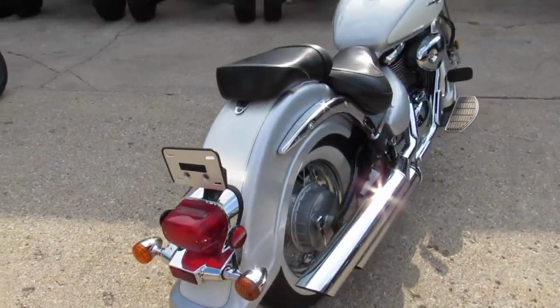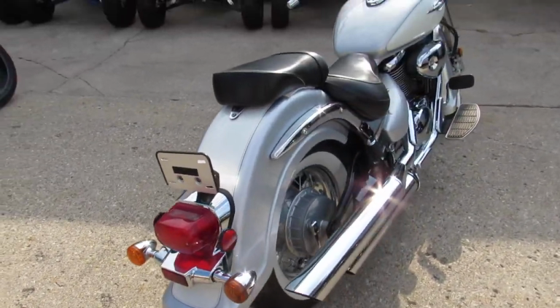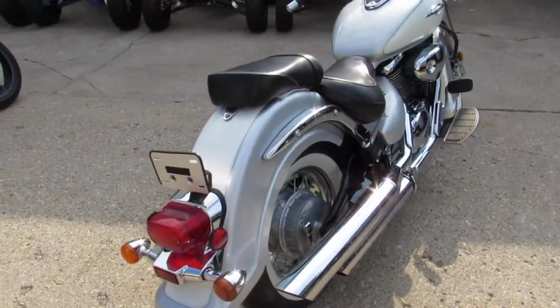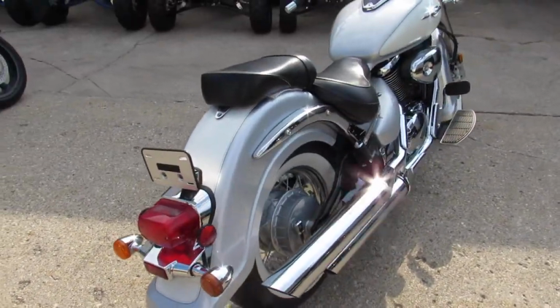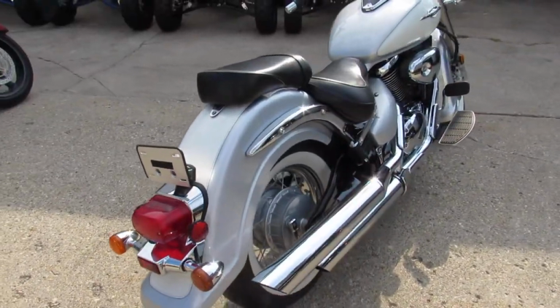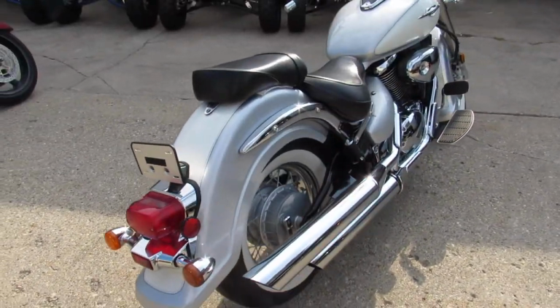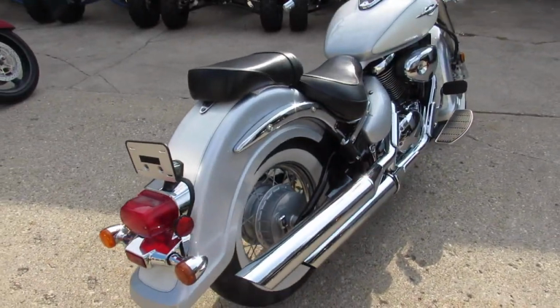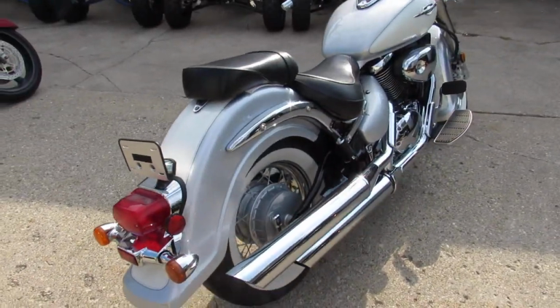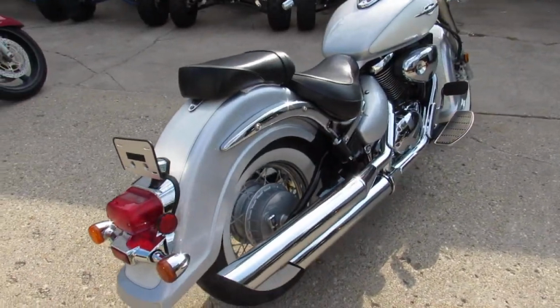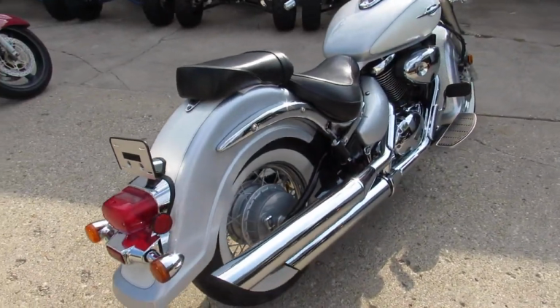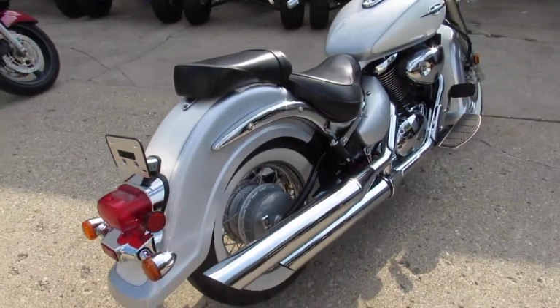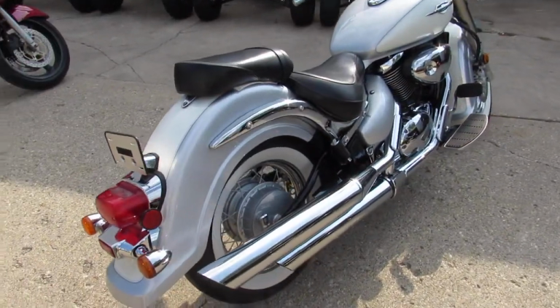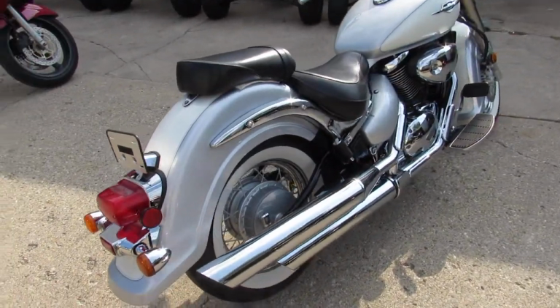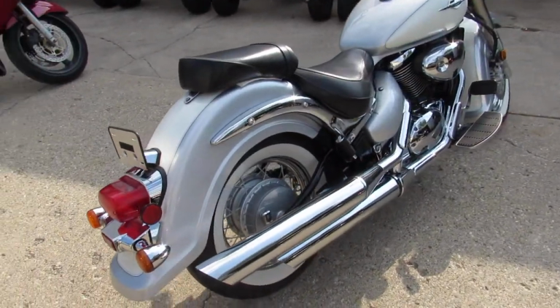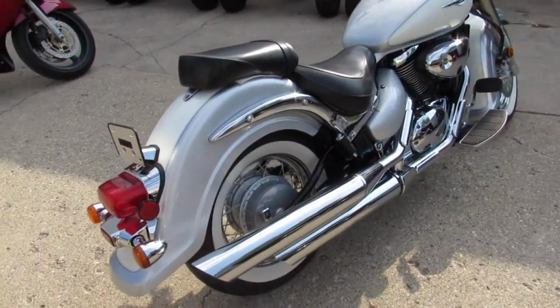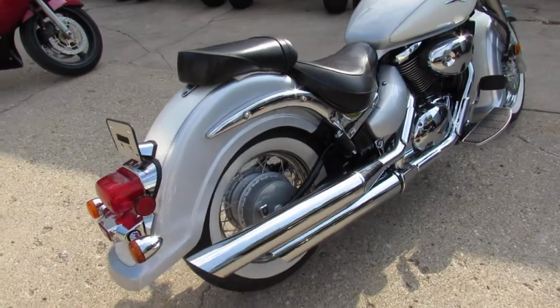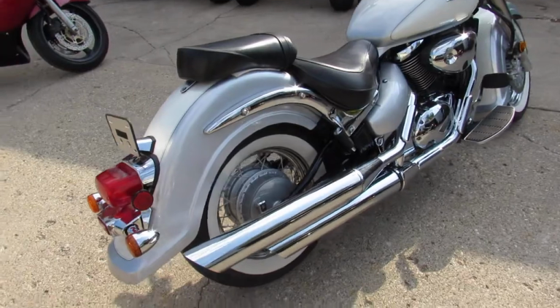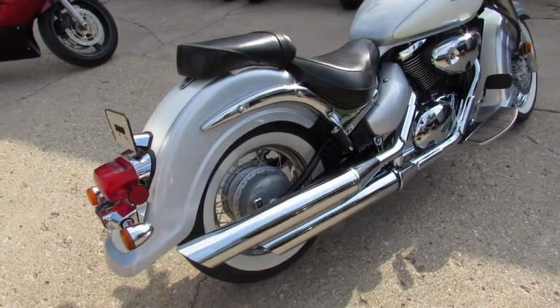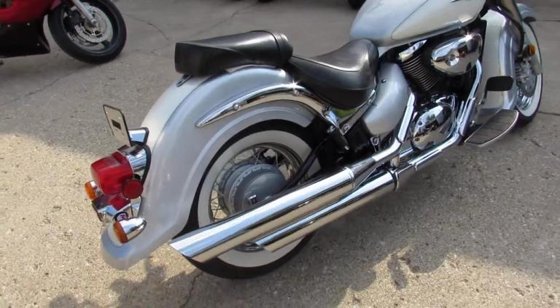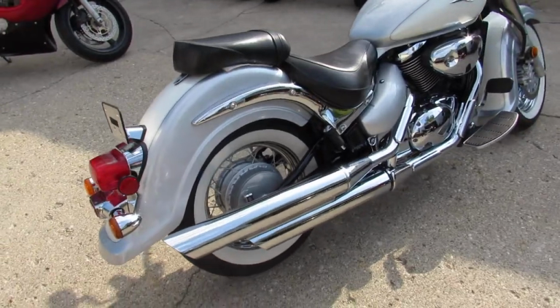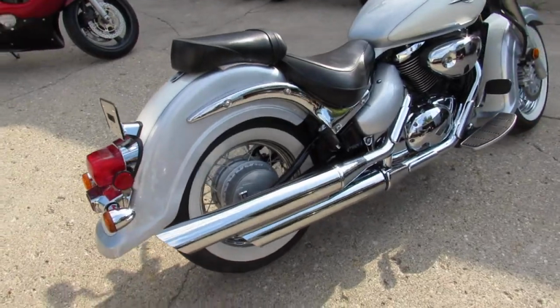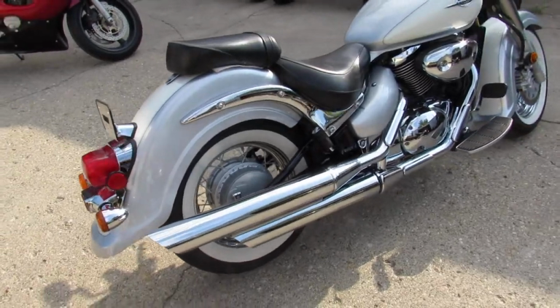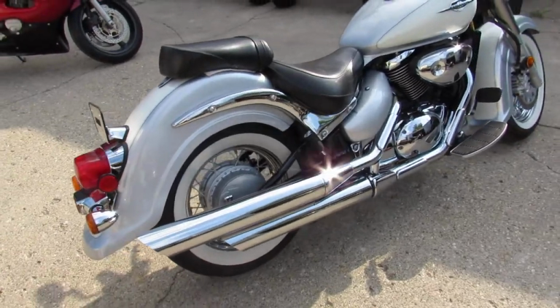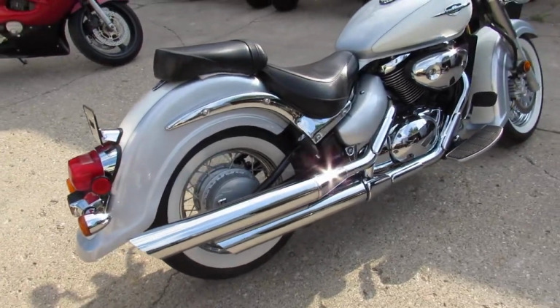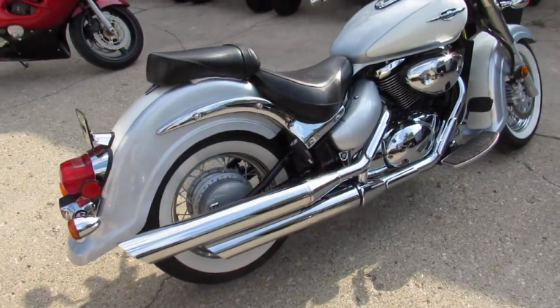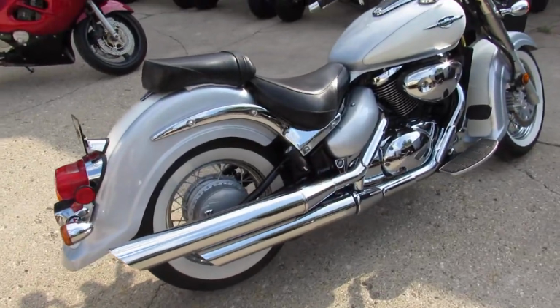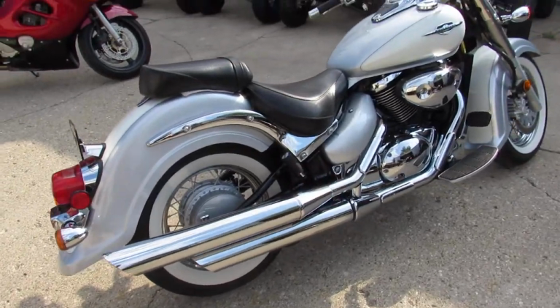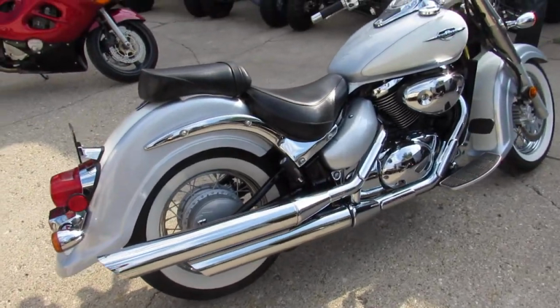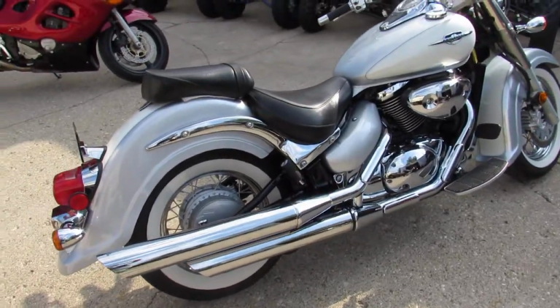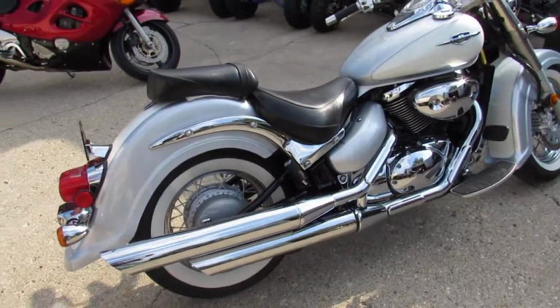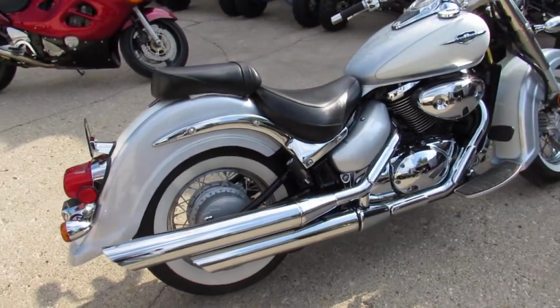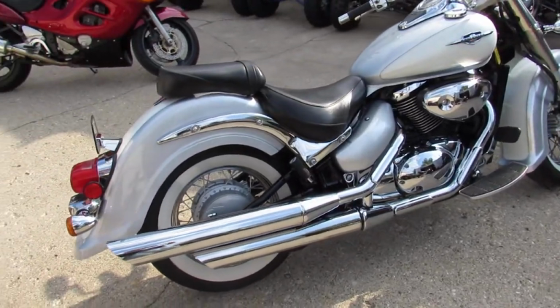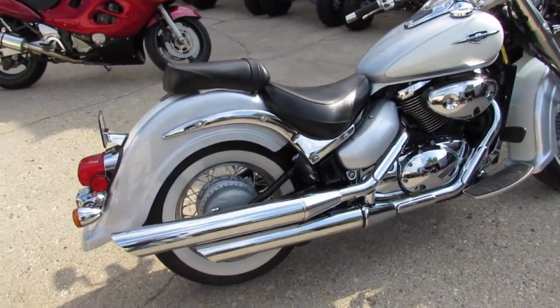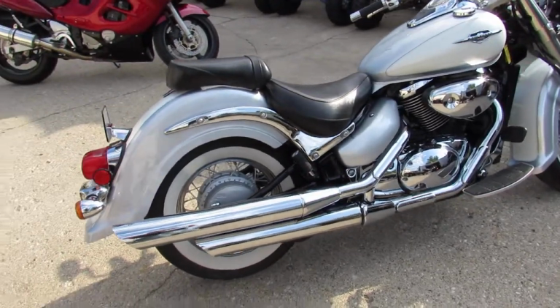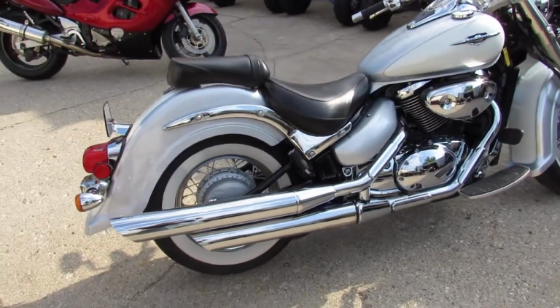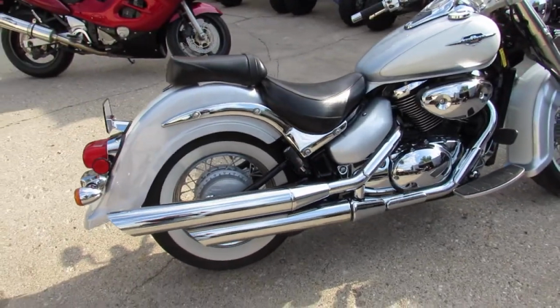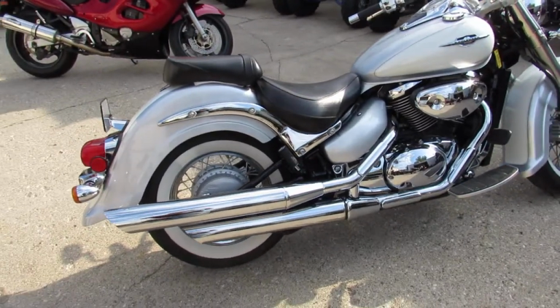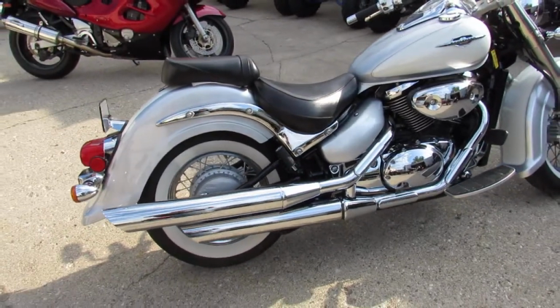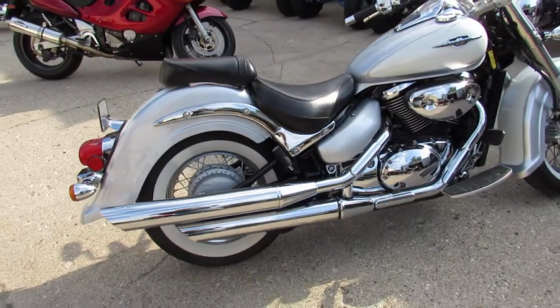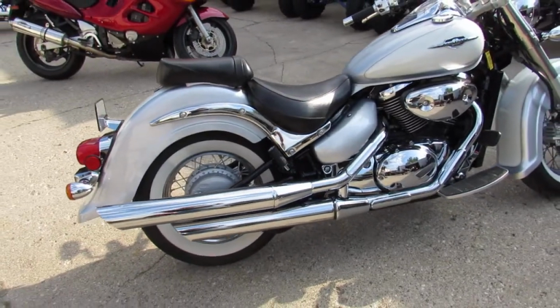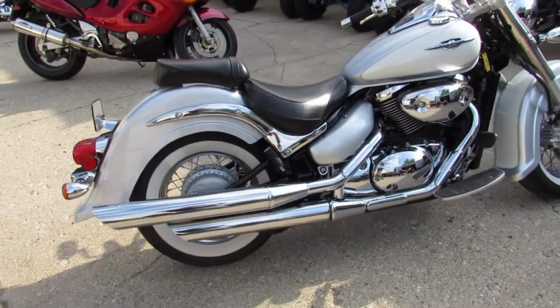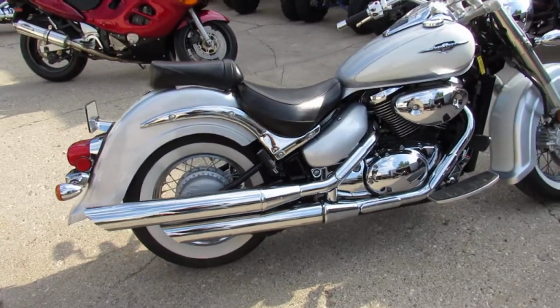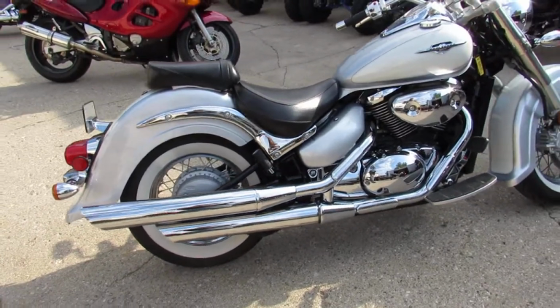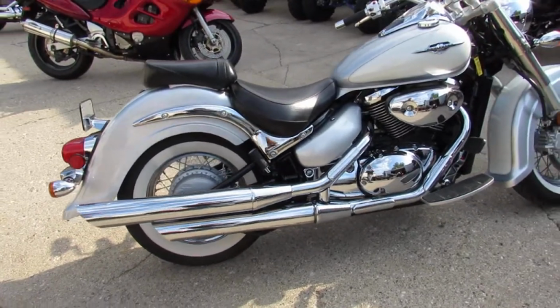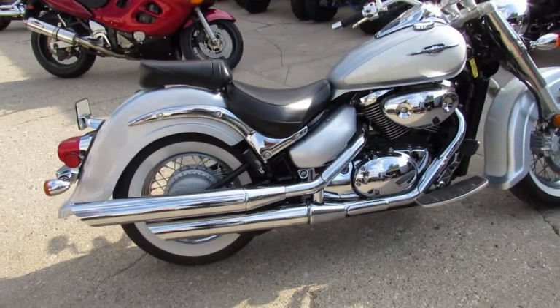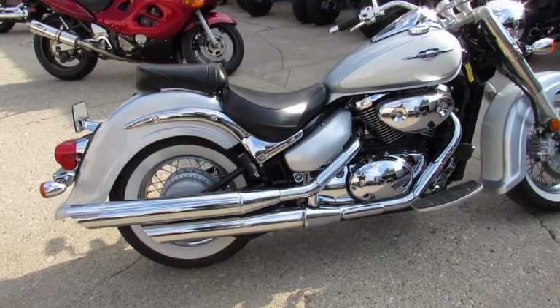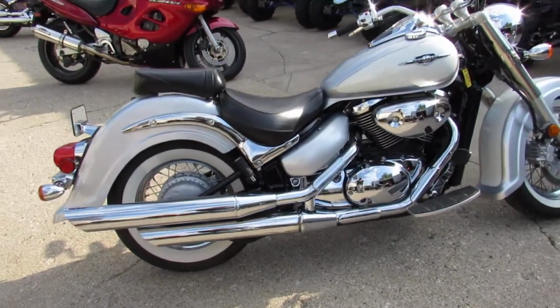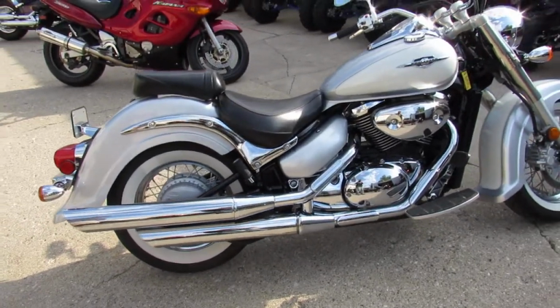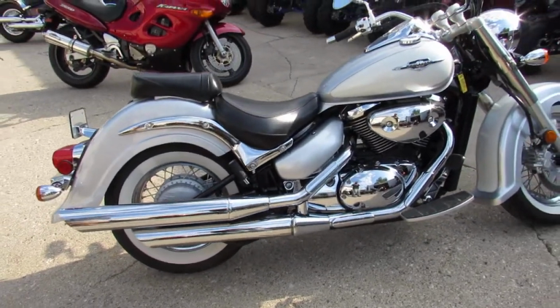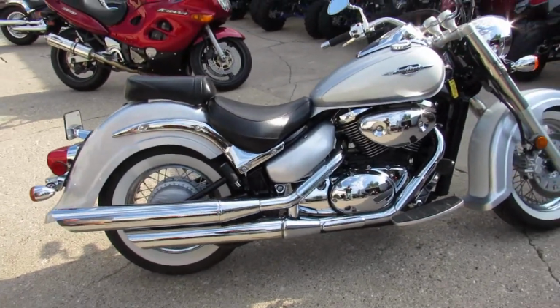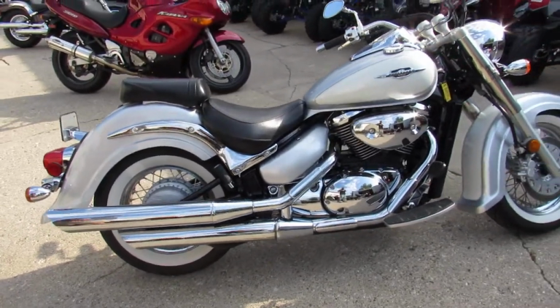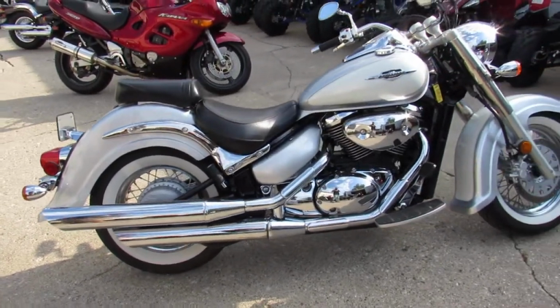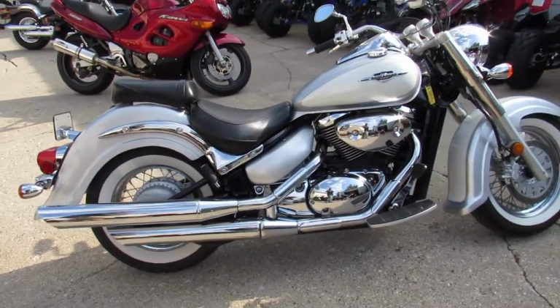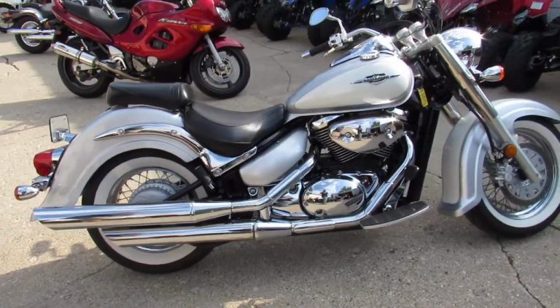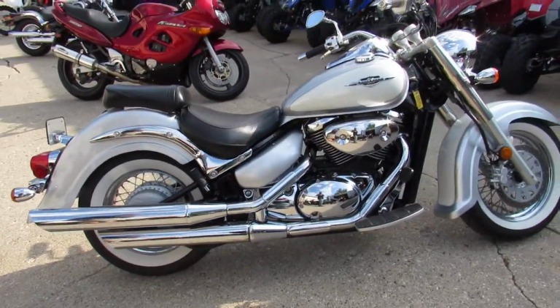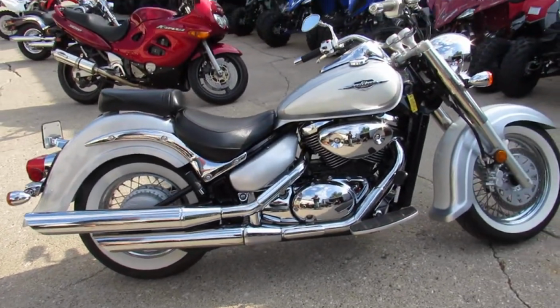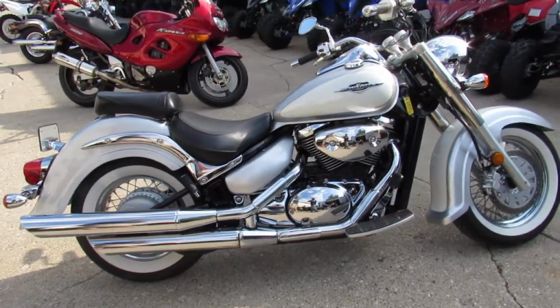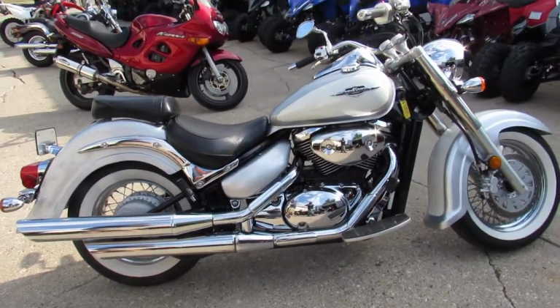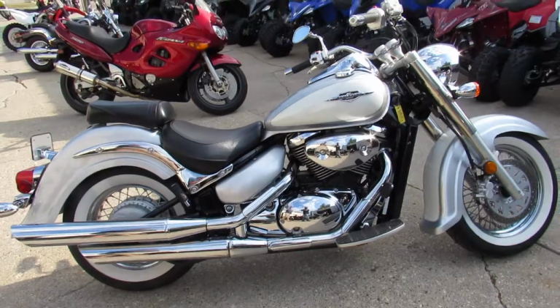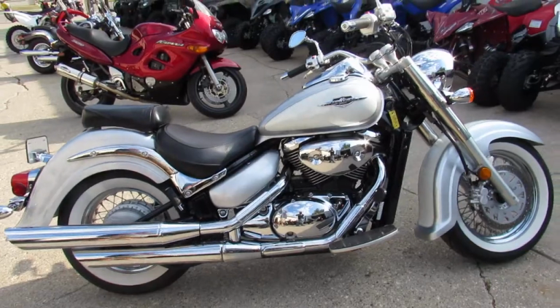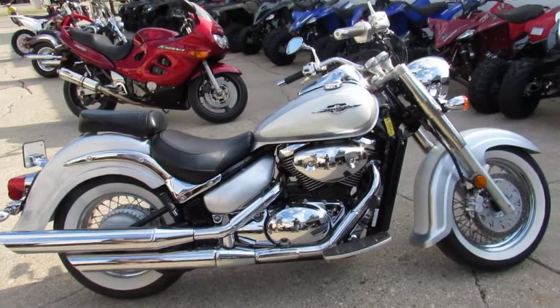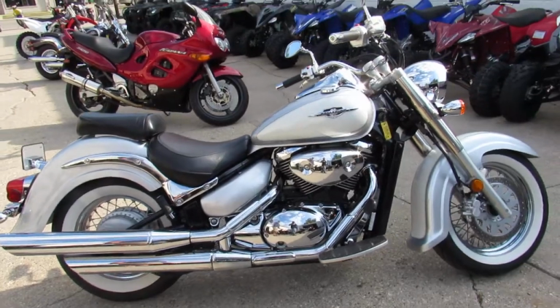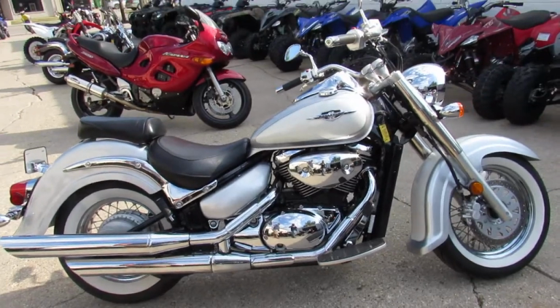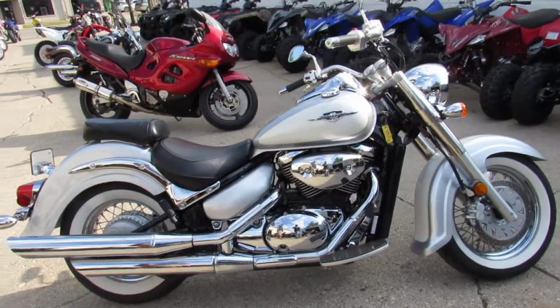And it's only got 9,873 miles. Why buy a new one? Save yourself thousands on this one. And it's sharp.